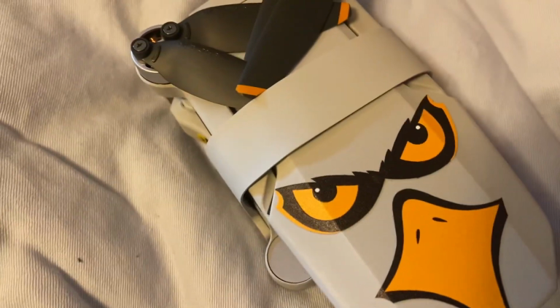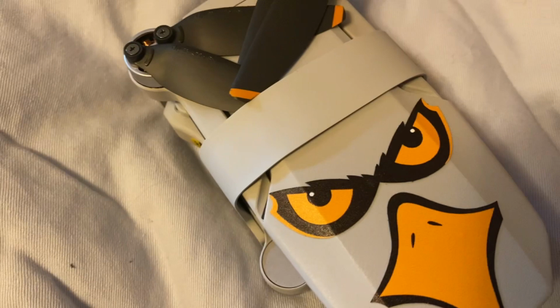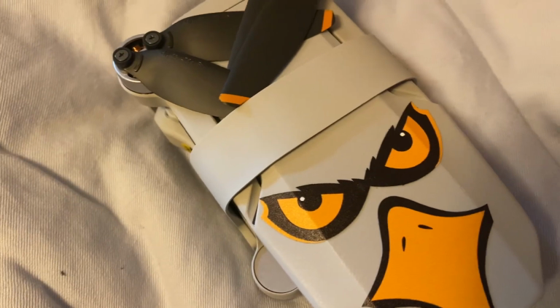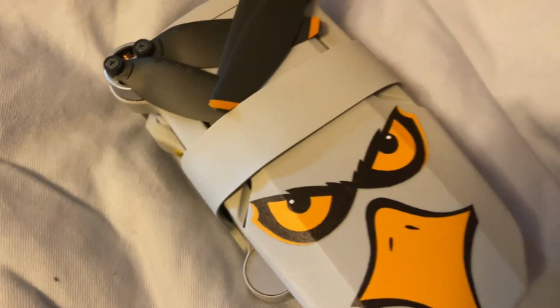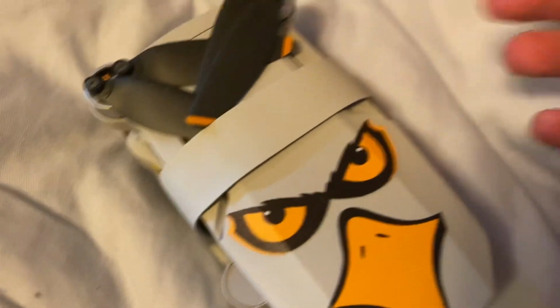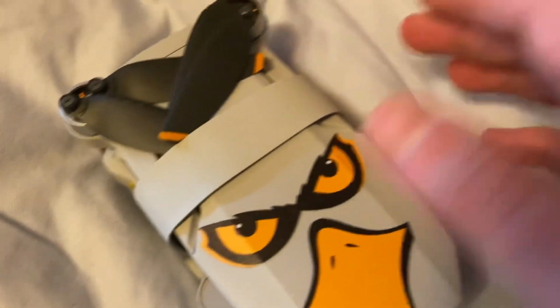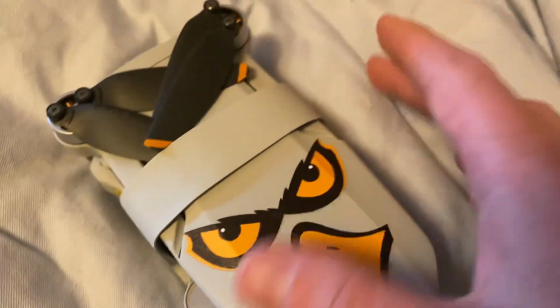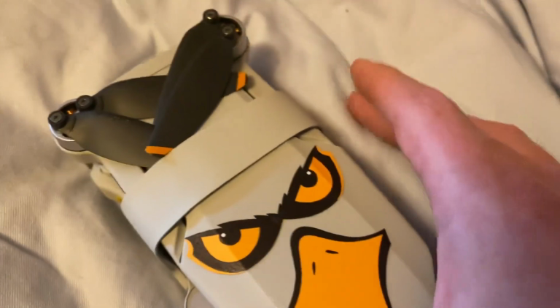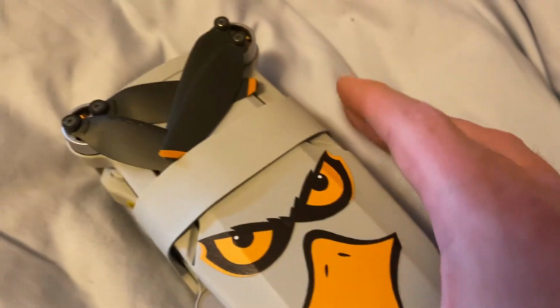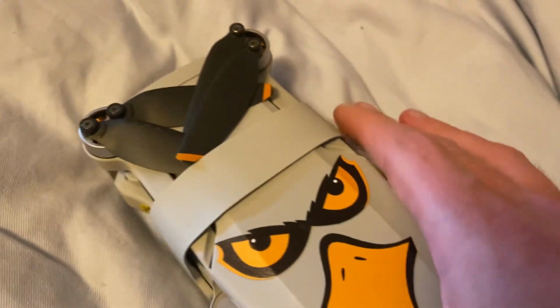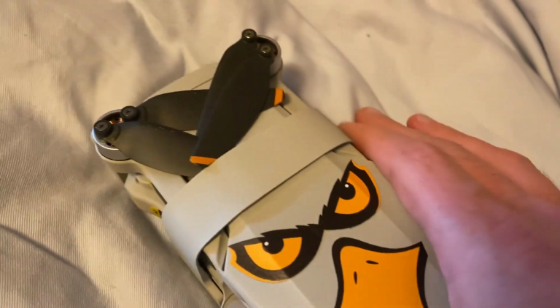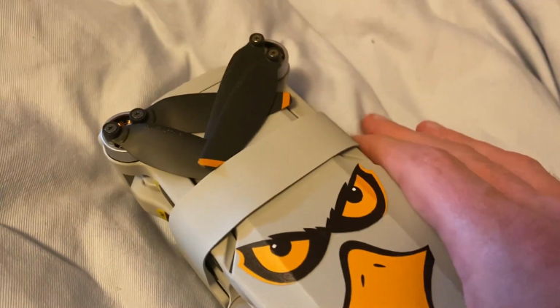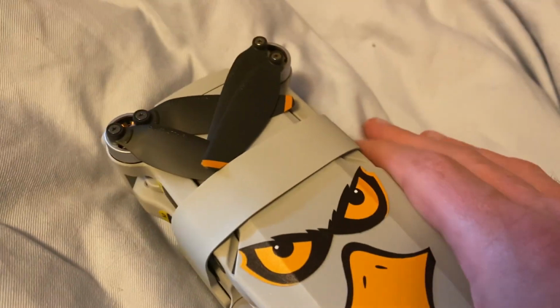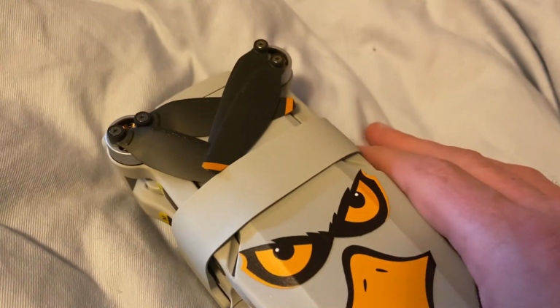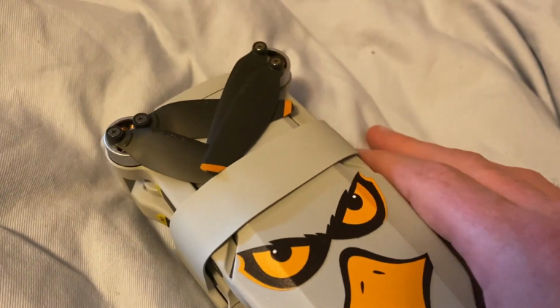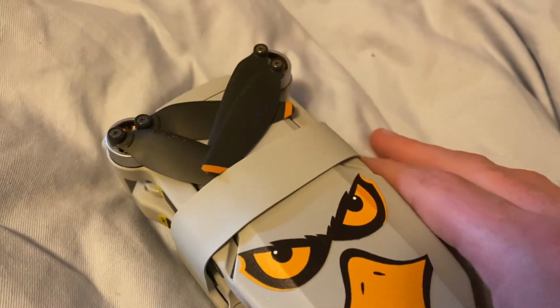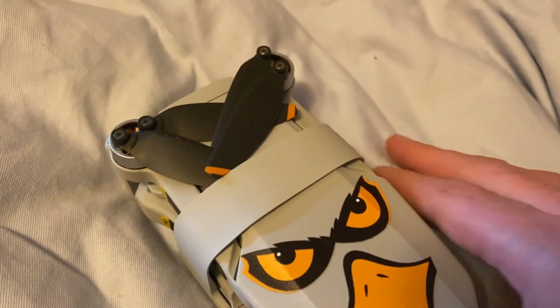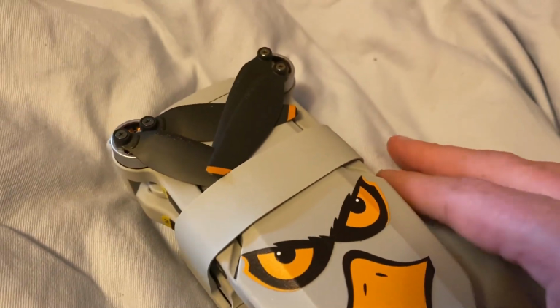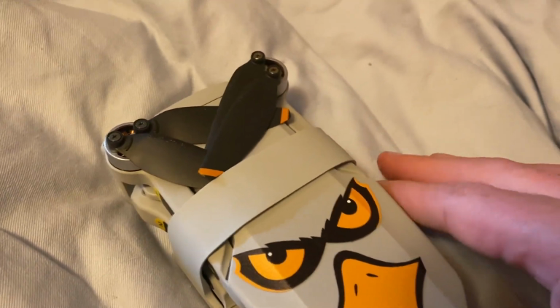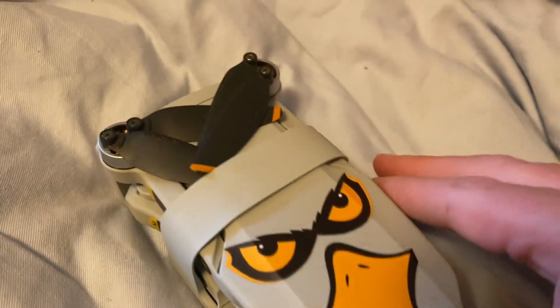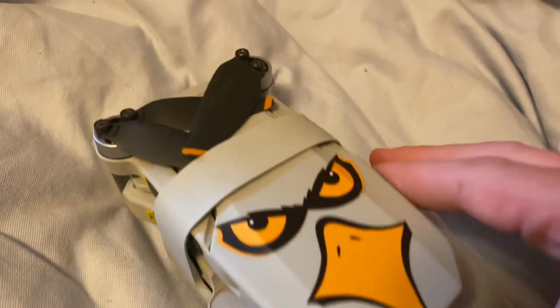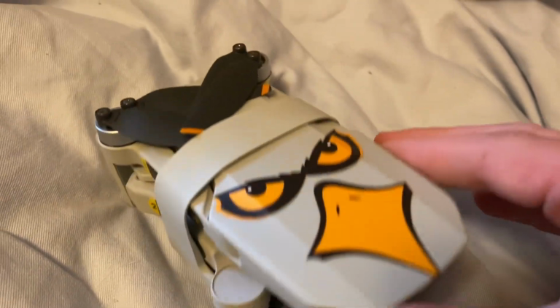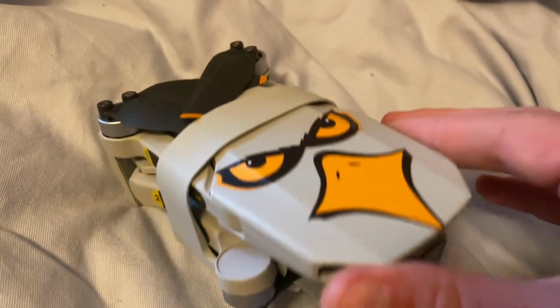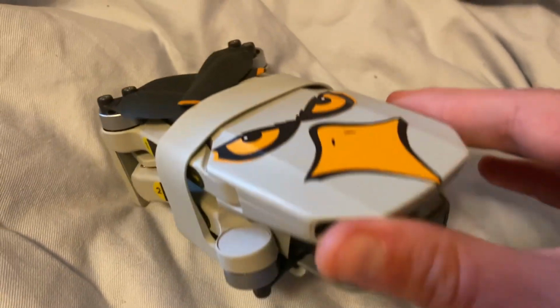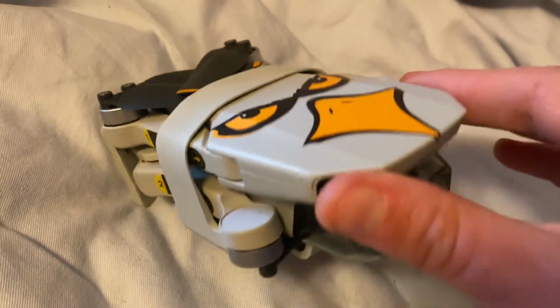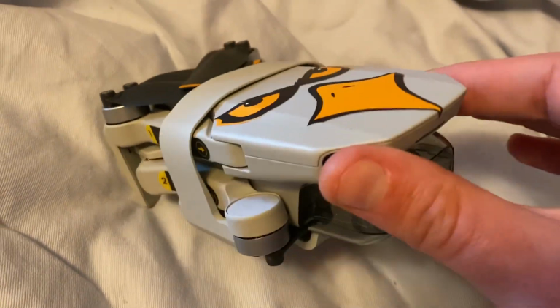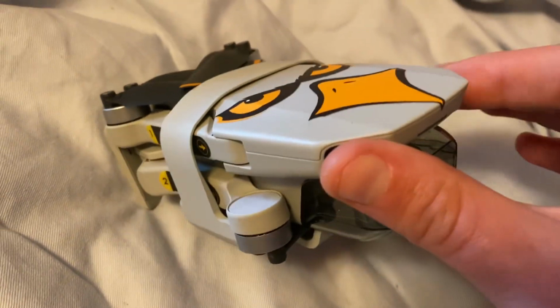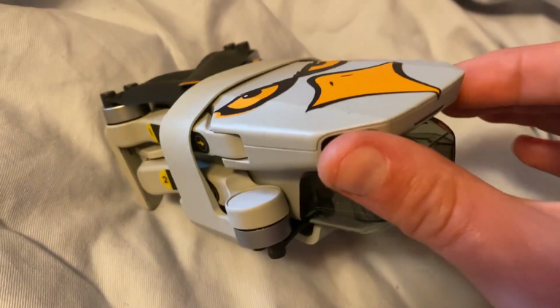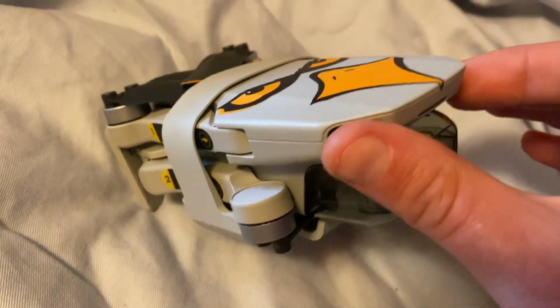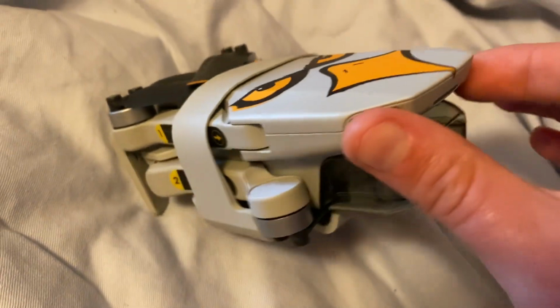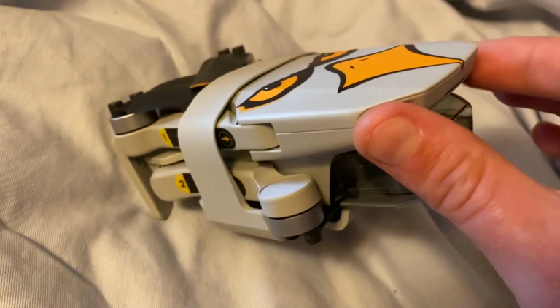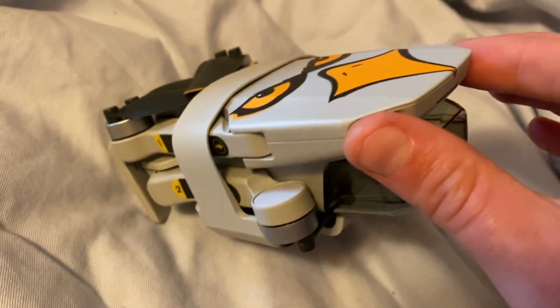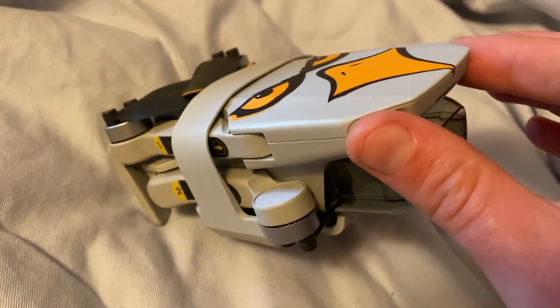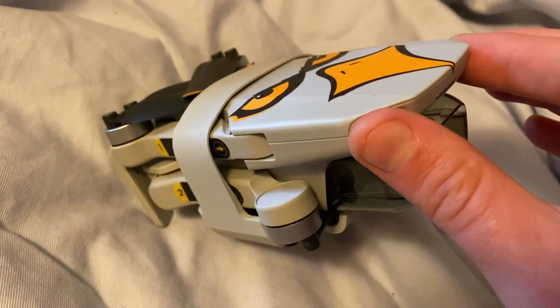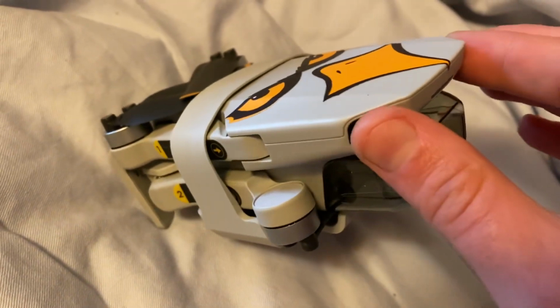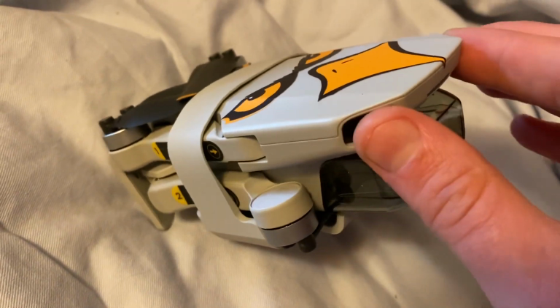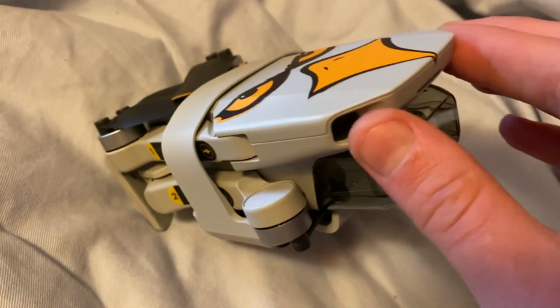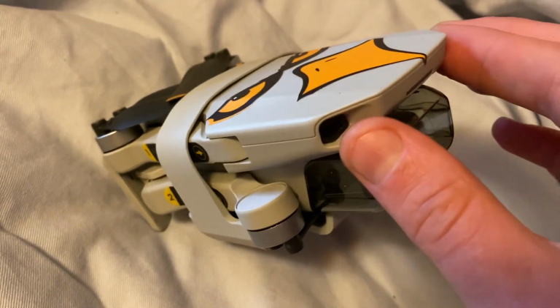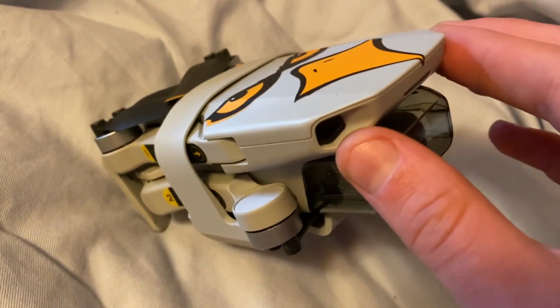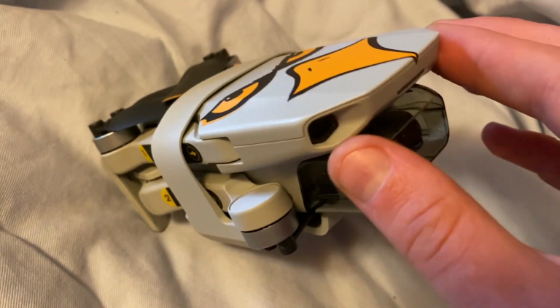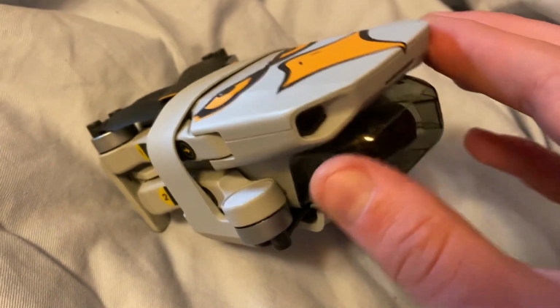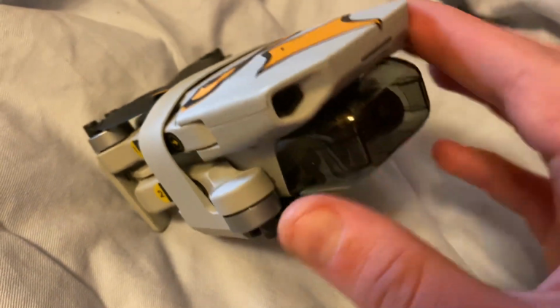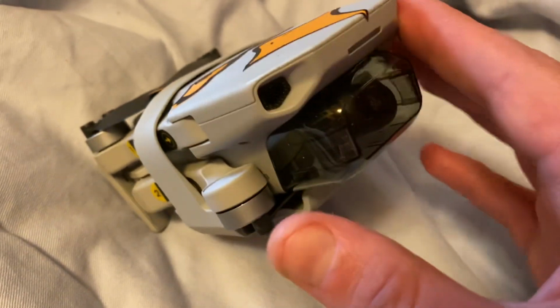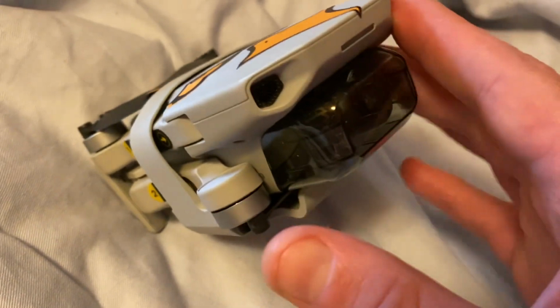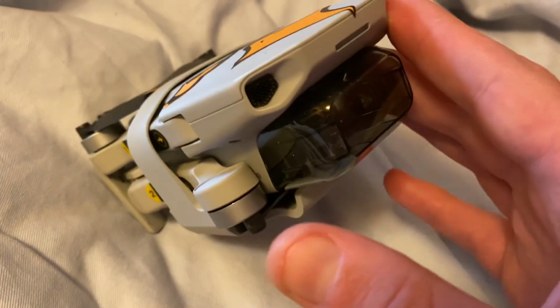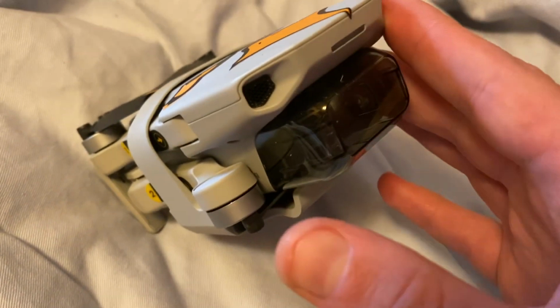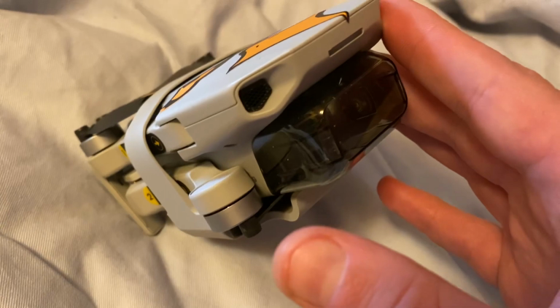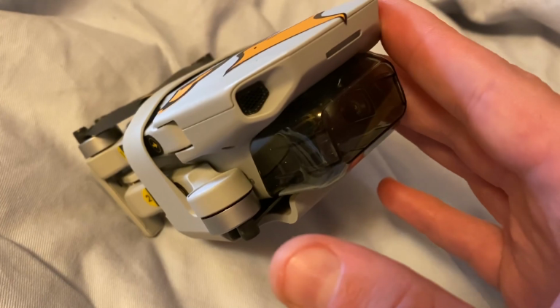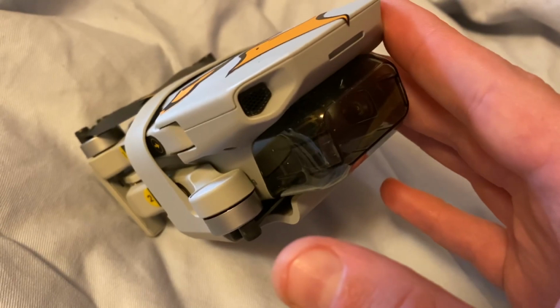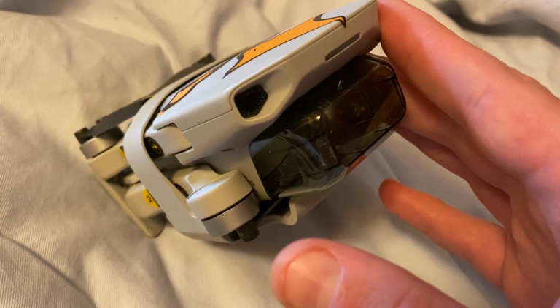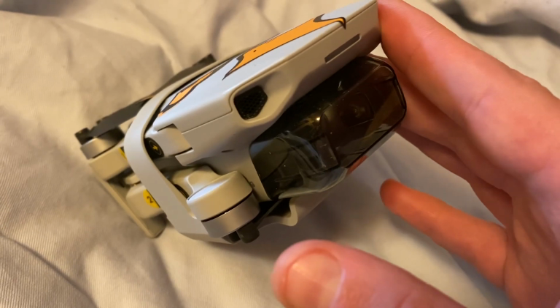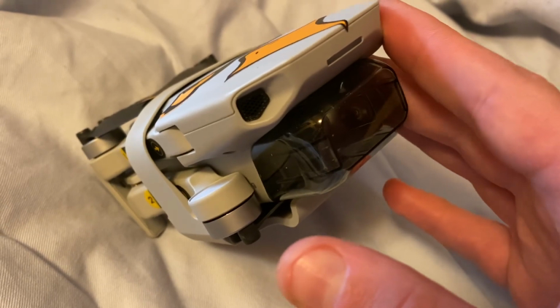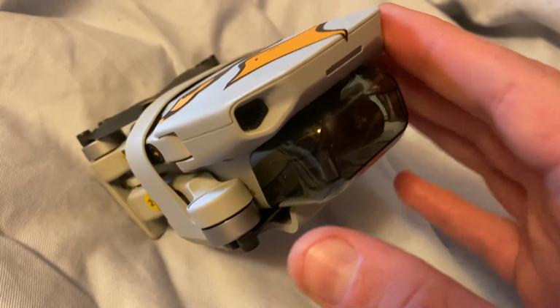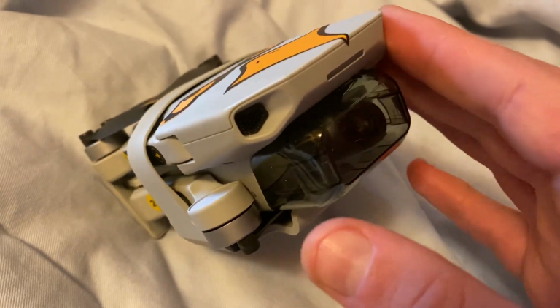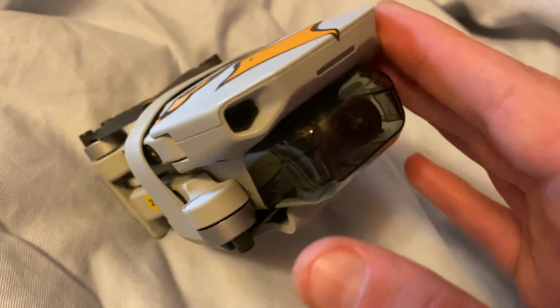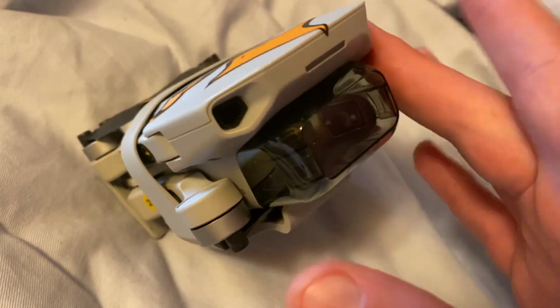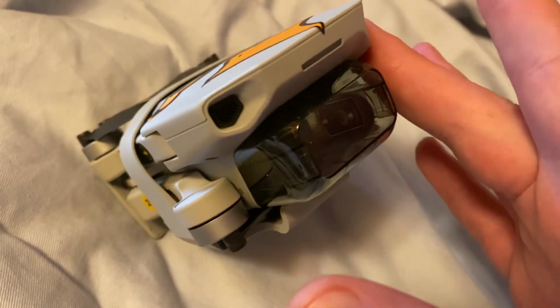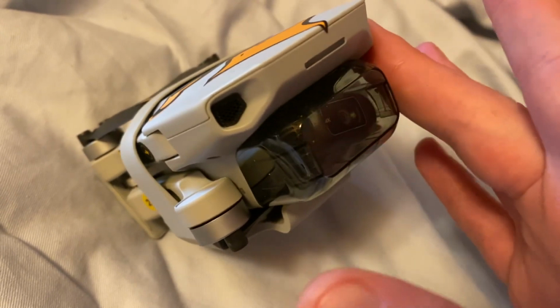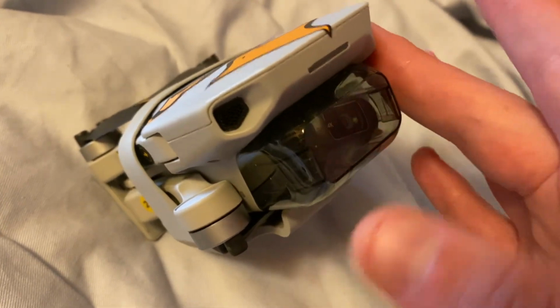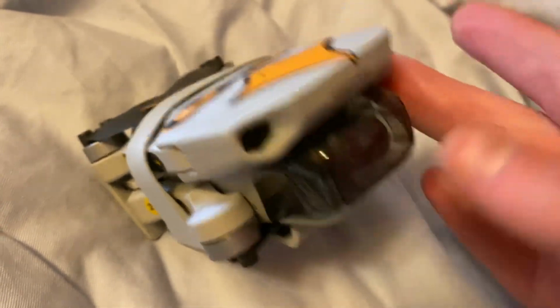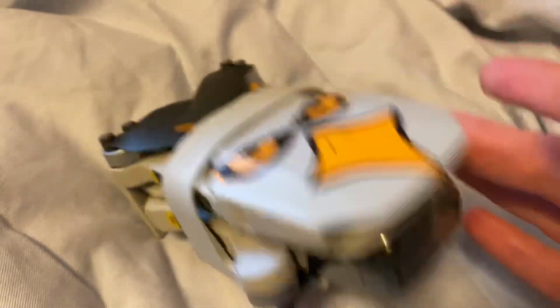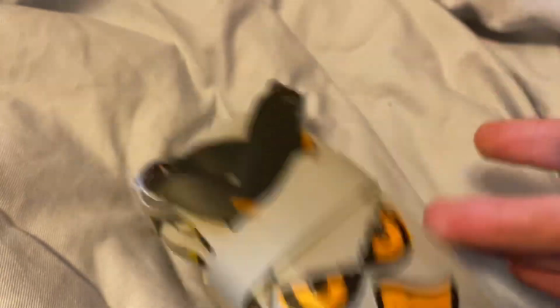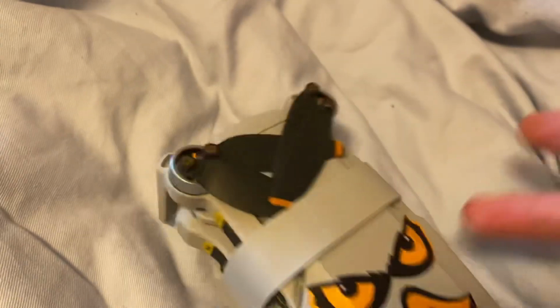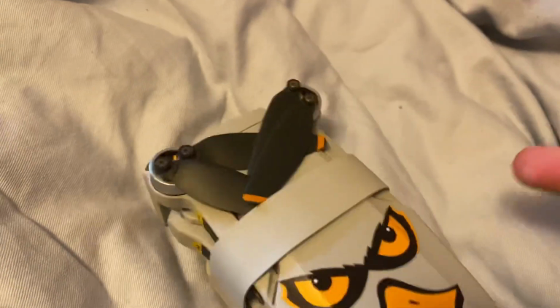That's all from me for now. Comment, hit the like button, and I hope you enjoyed learning about my drone. Happy birthday to my drone — it's a year old now!